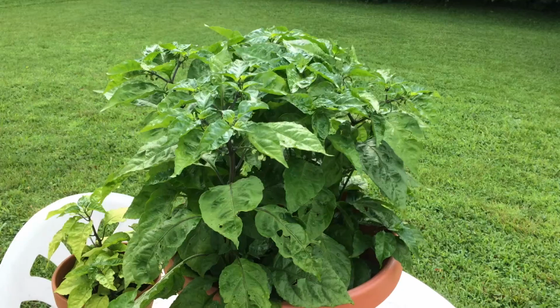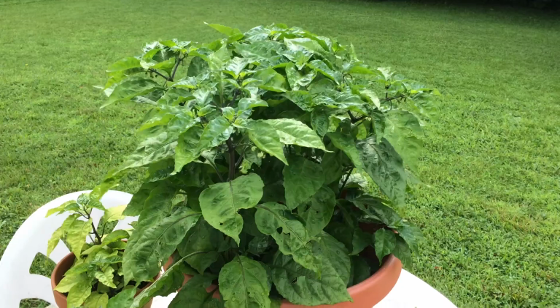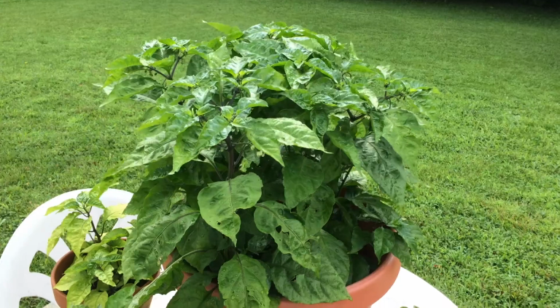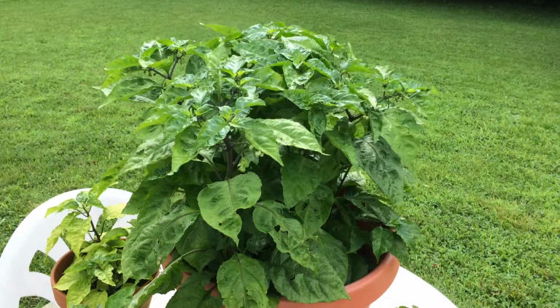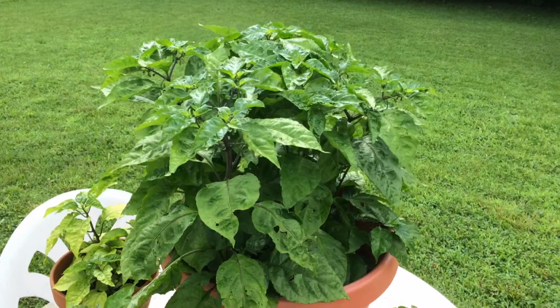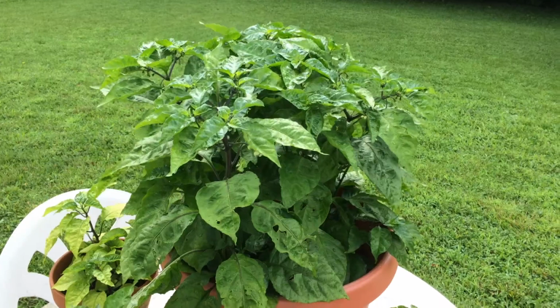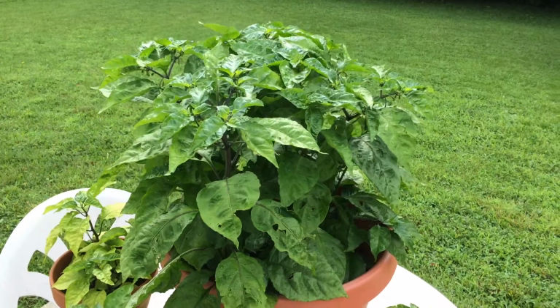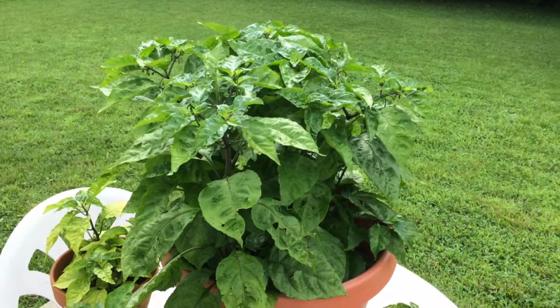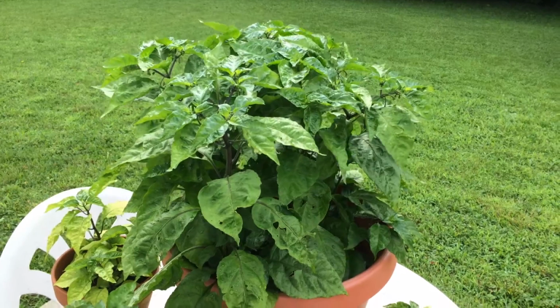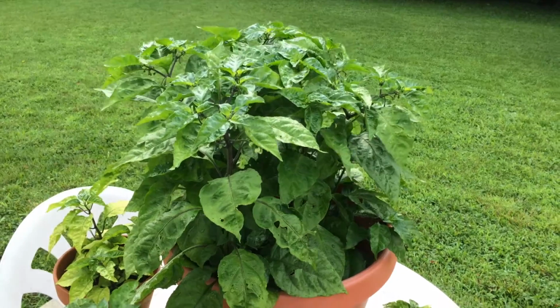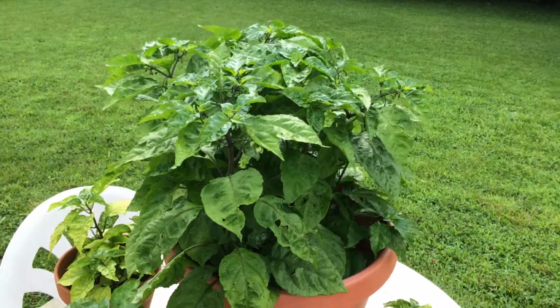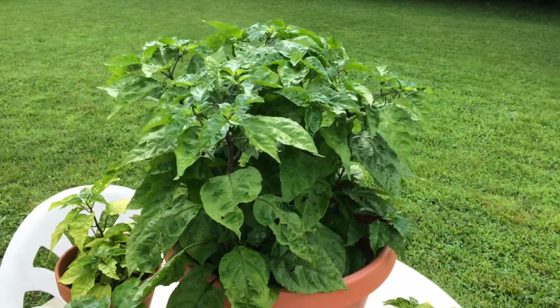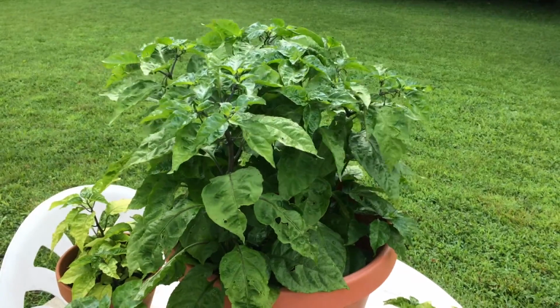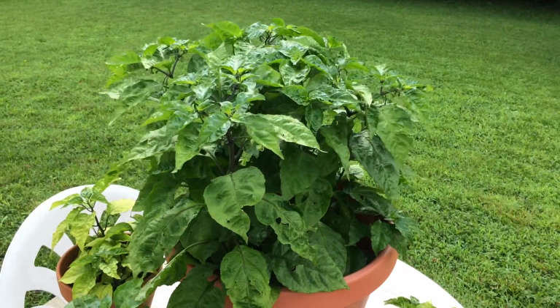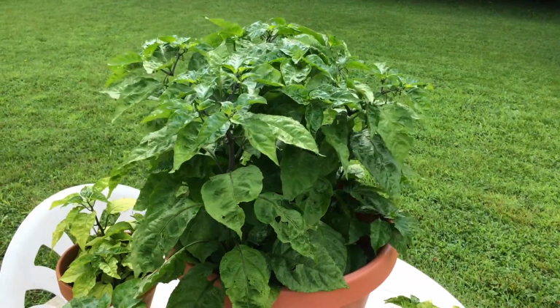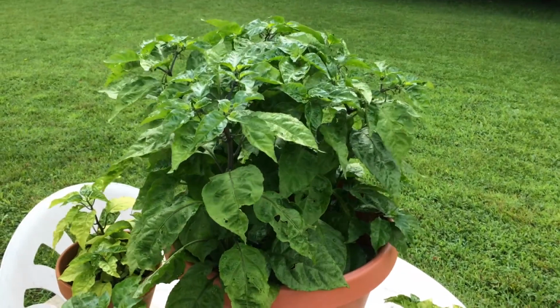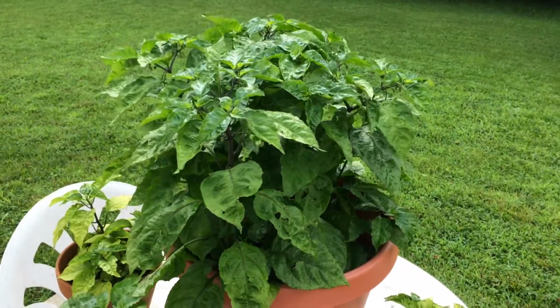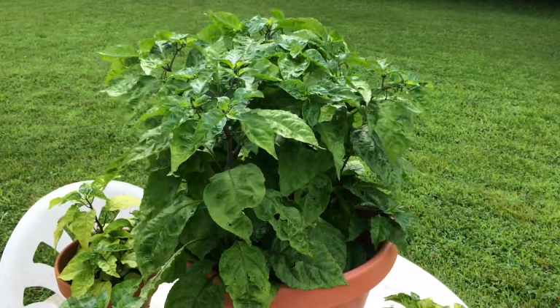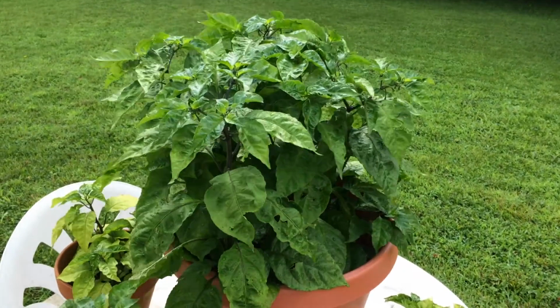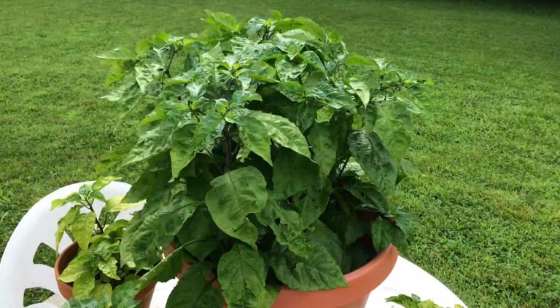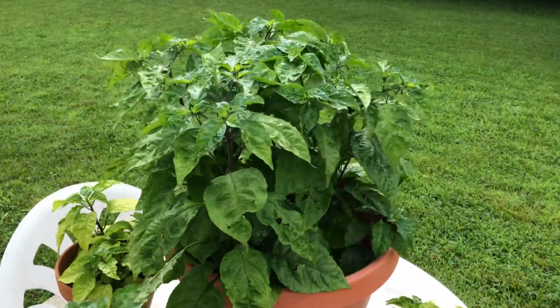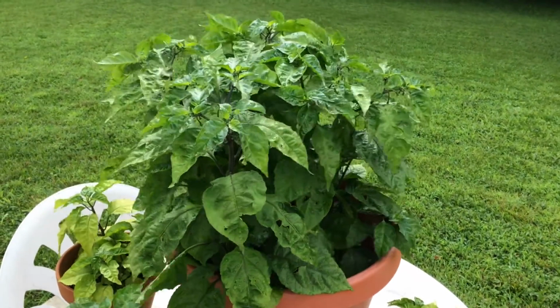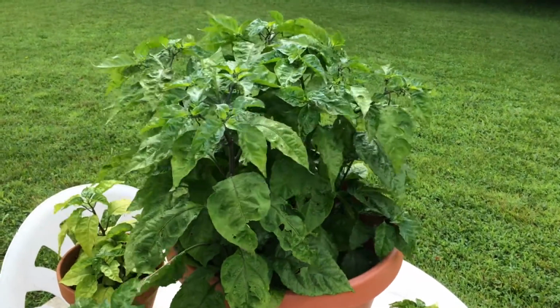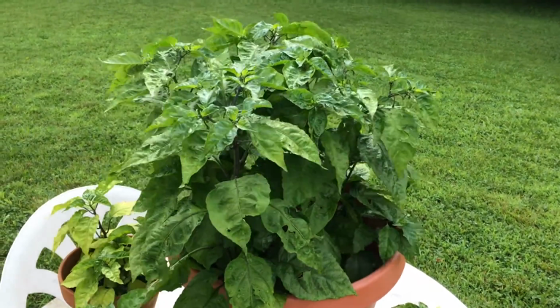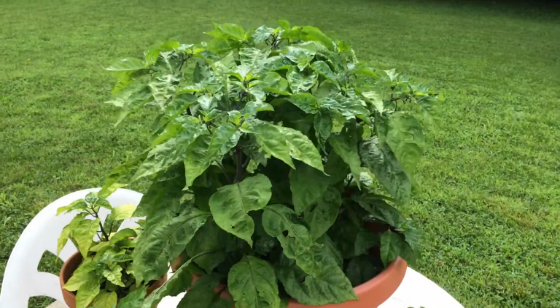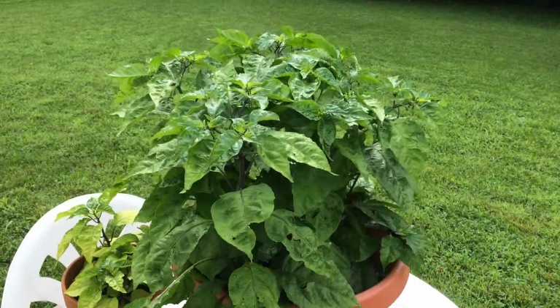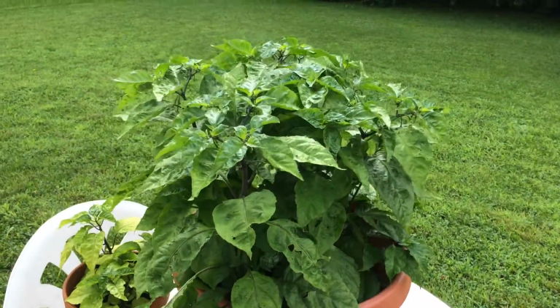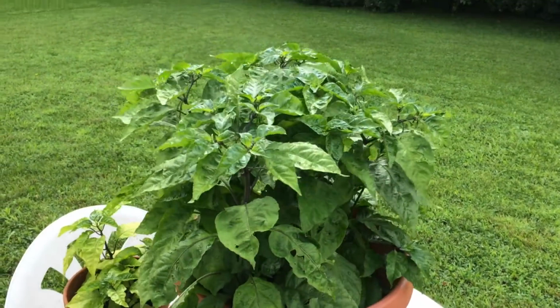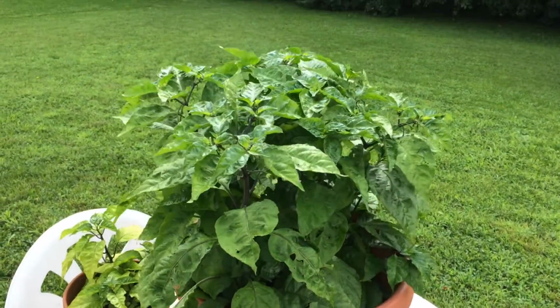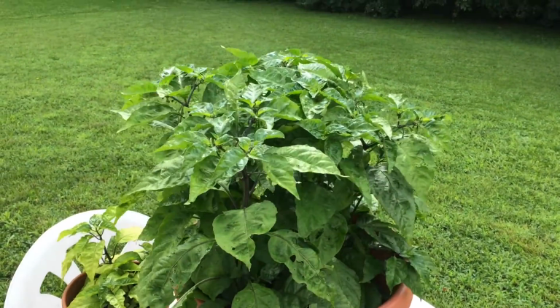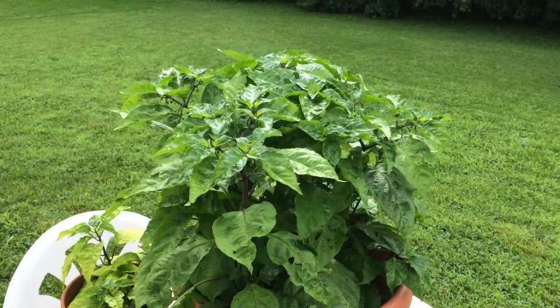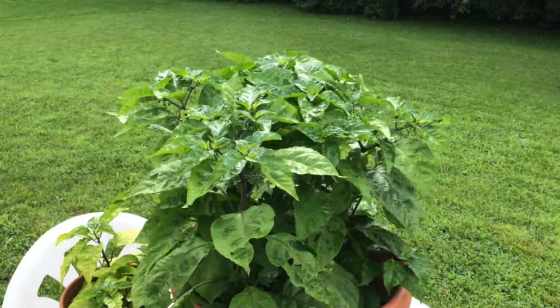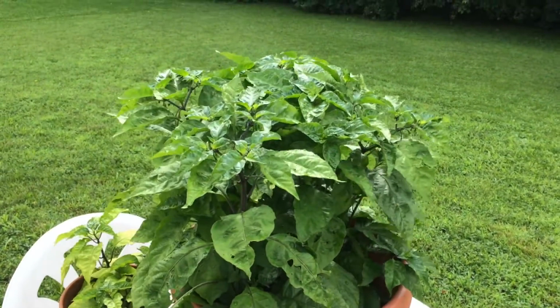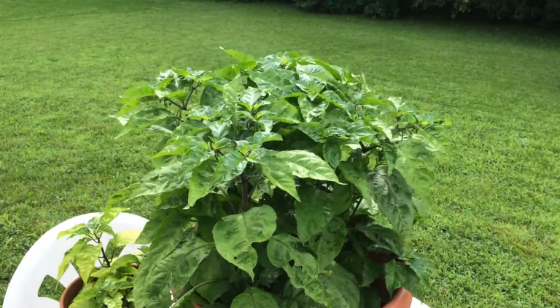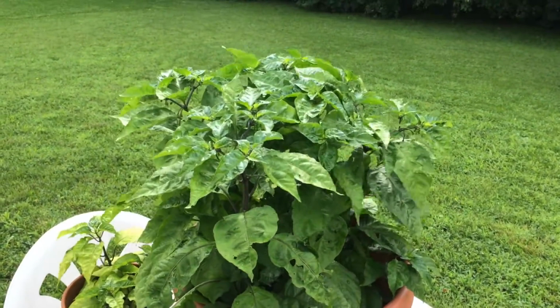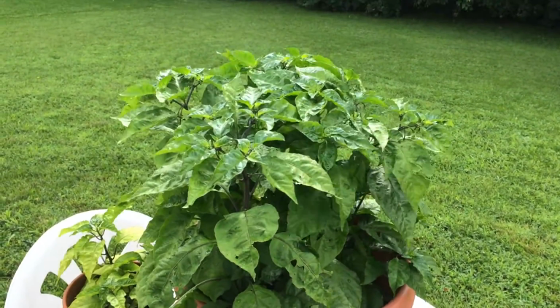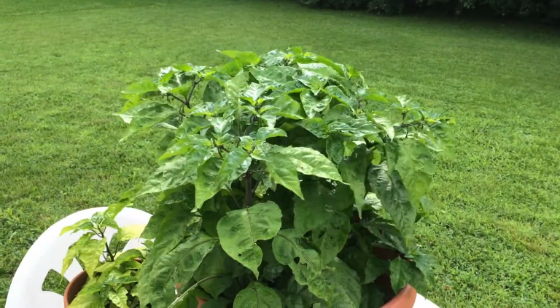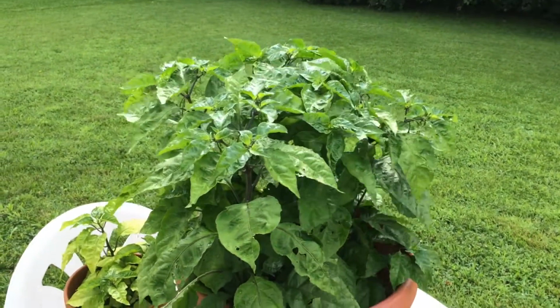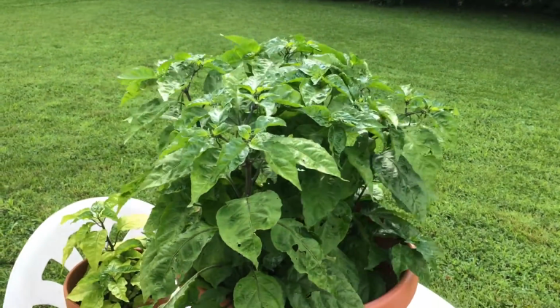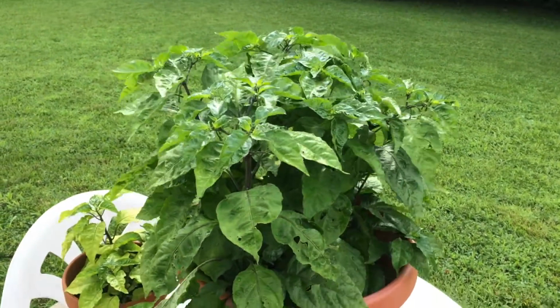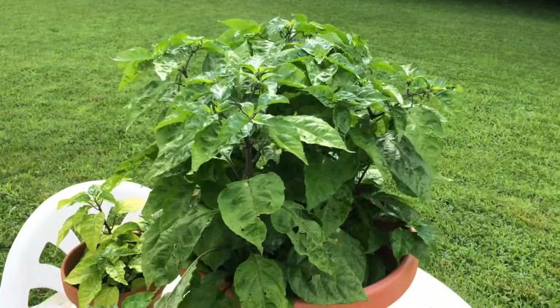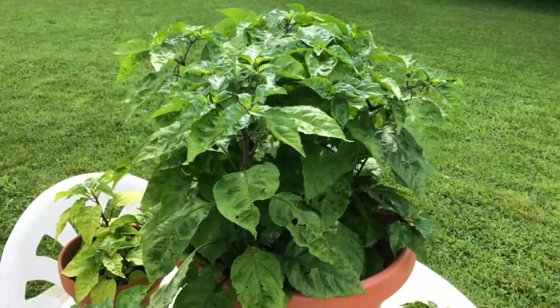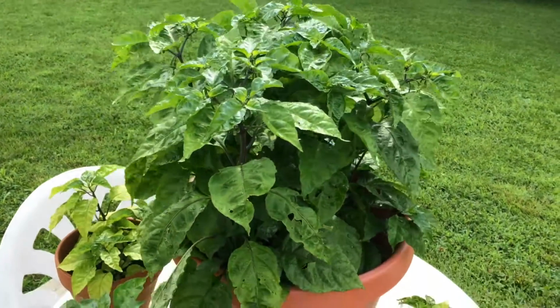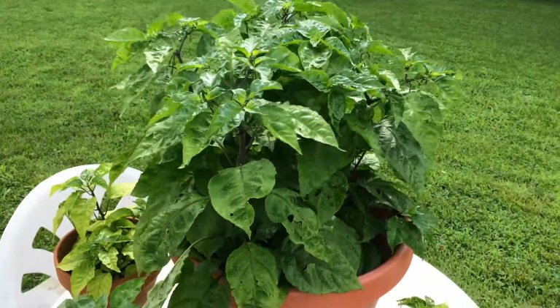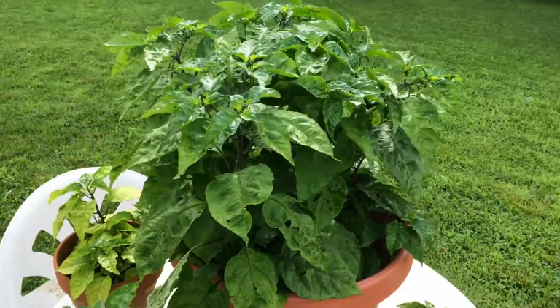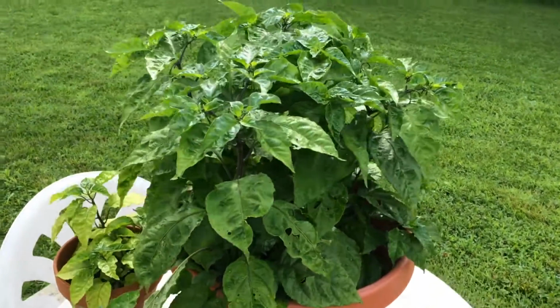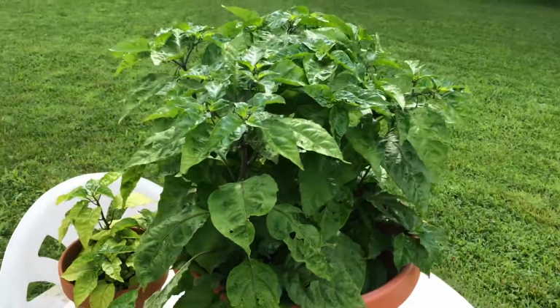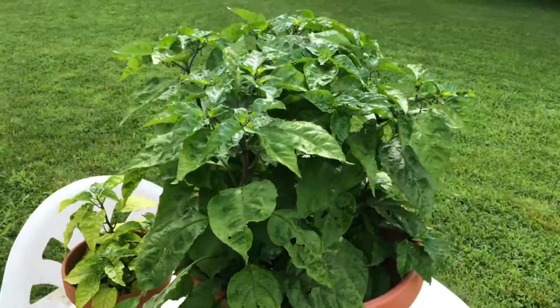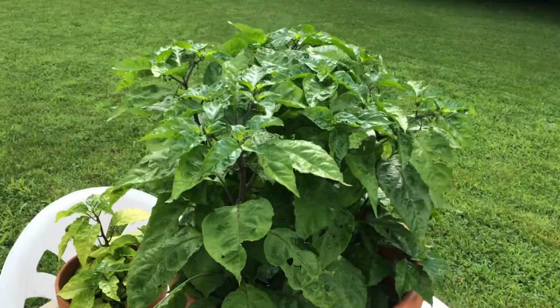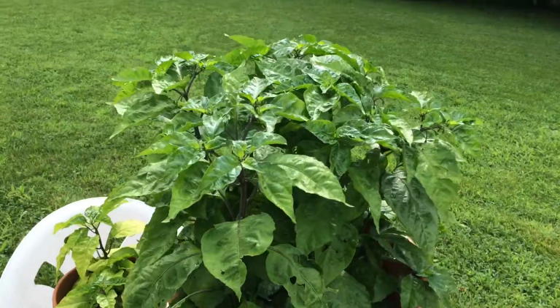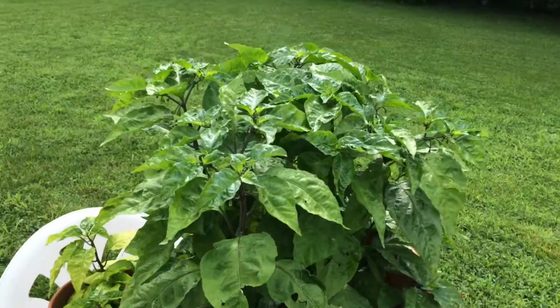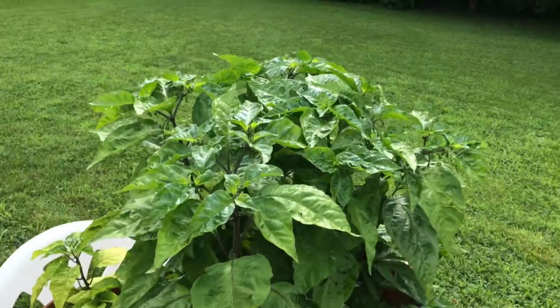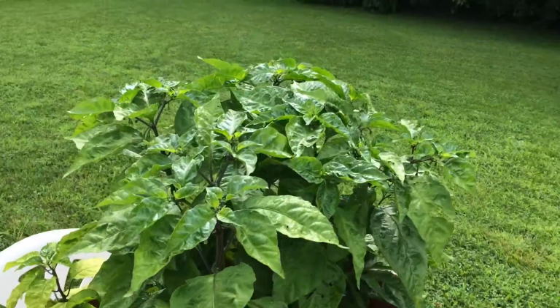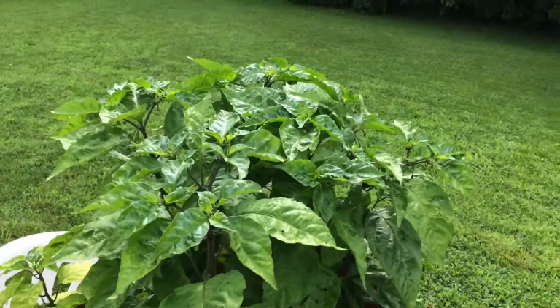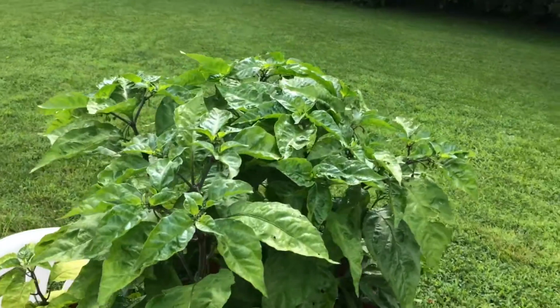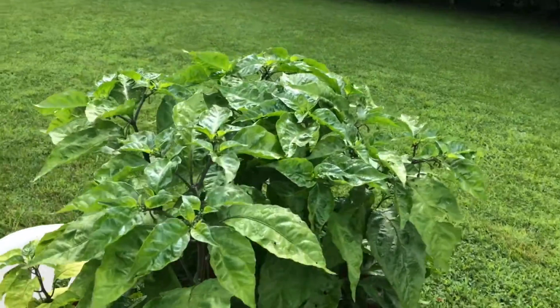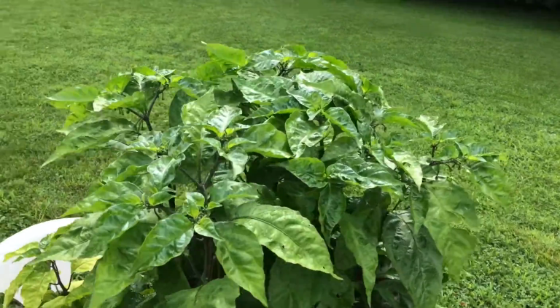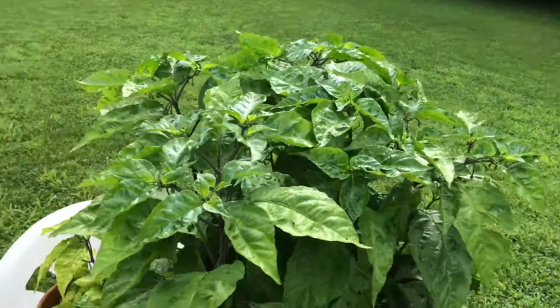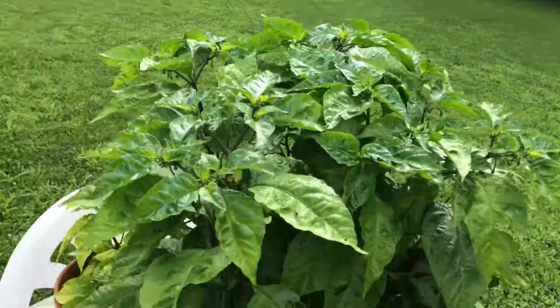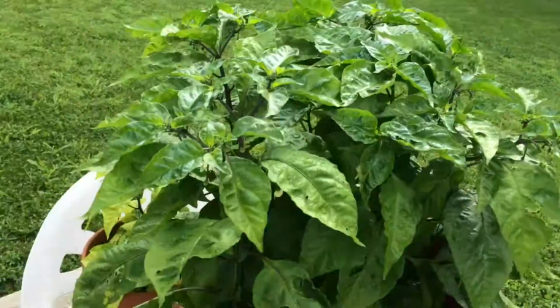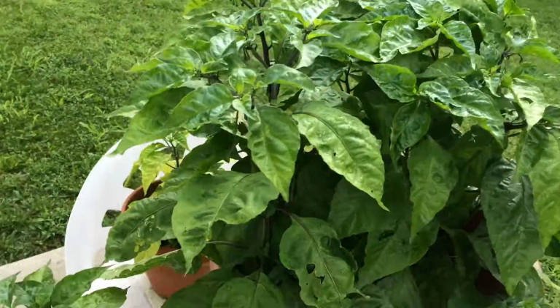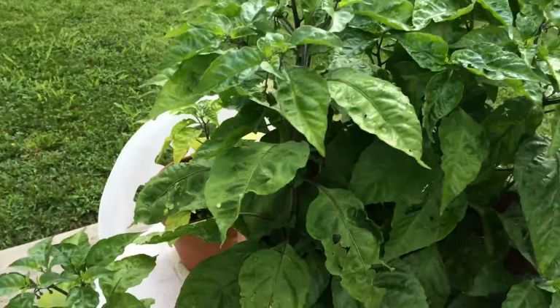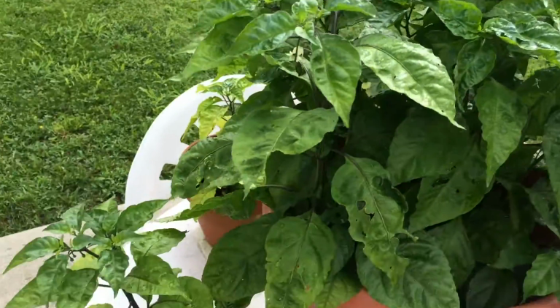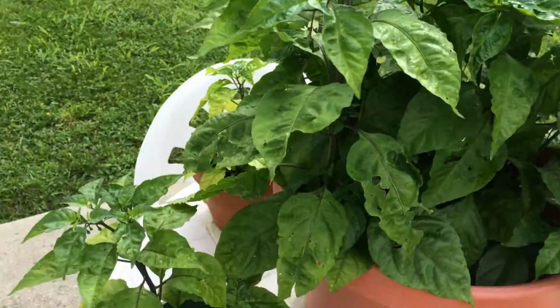Just wanted to shoot a quick video of my Carolina Reaper peppers. They're looking pretty good.